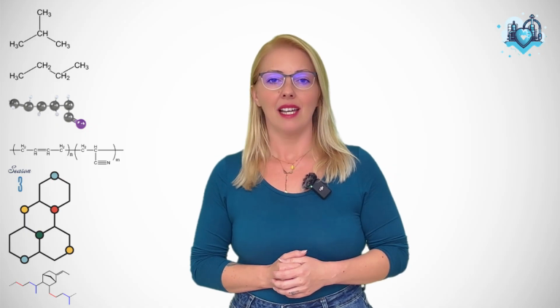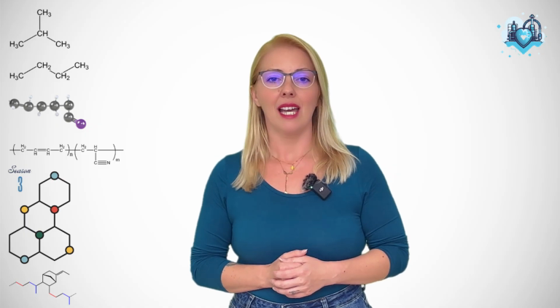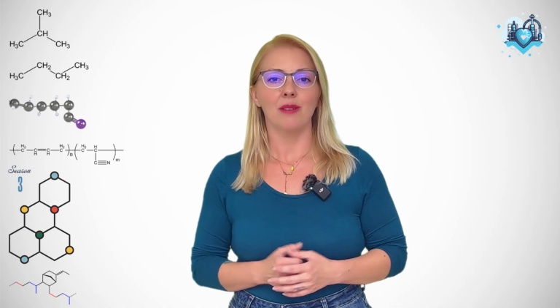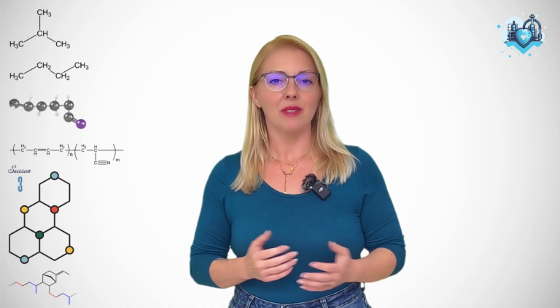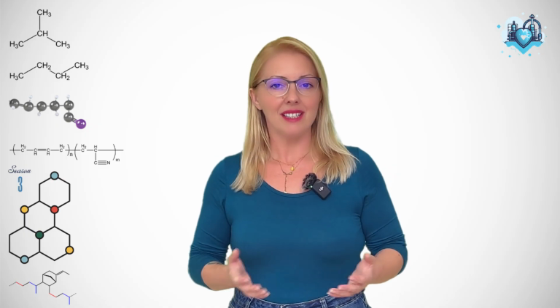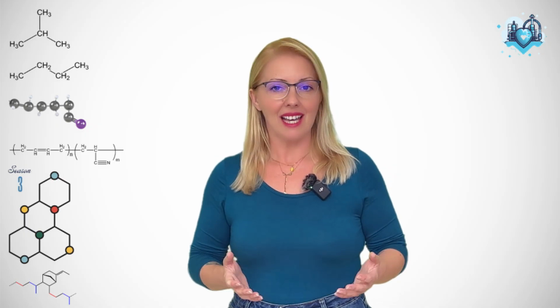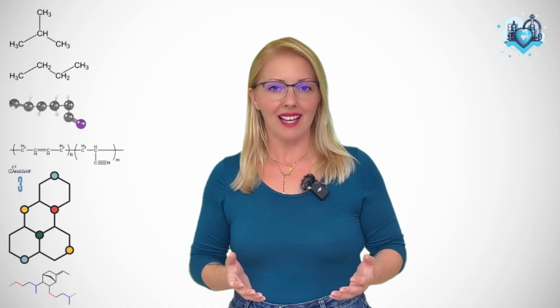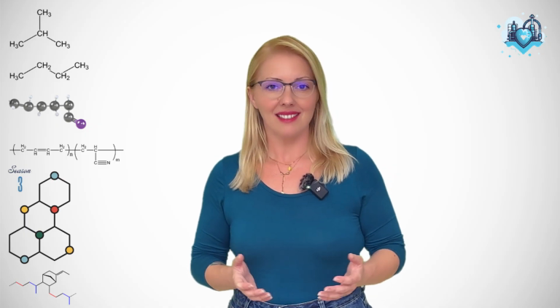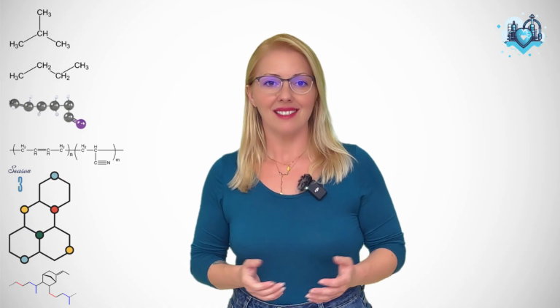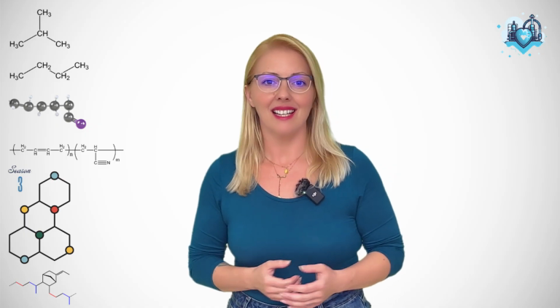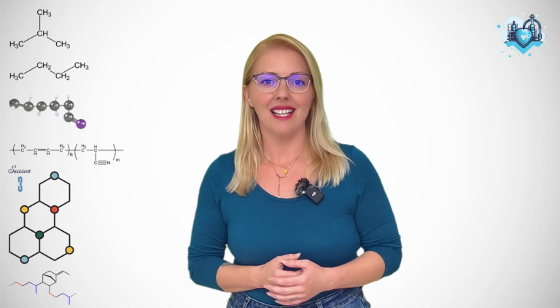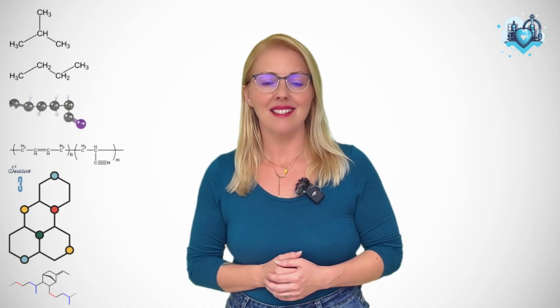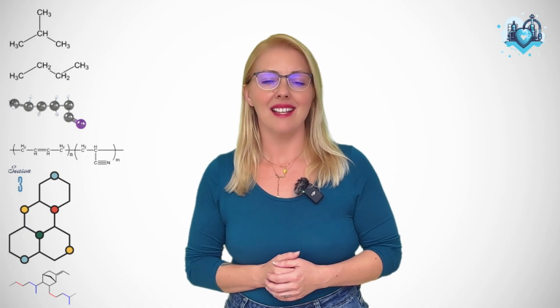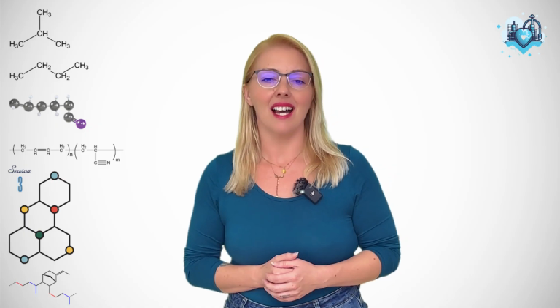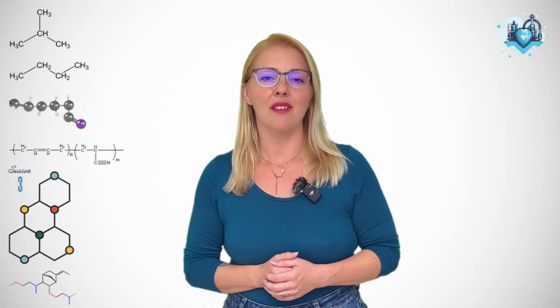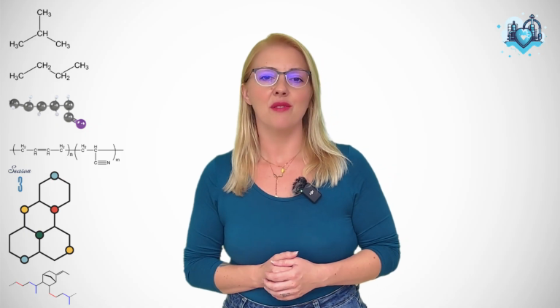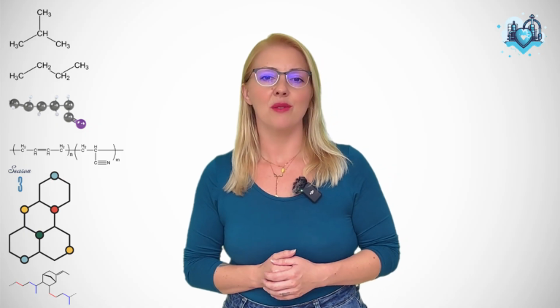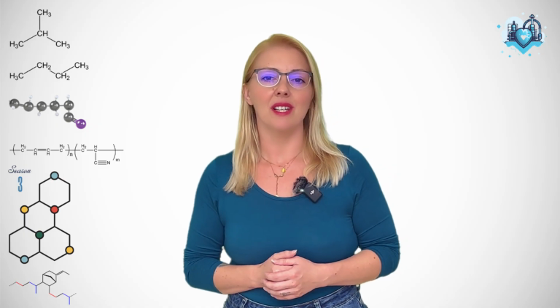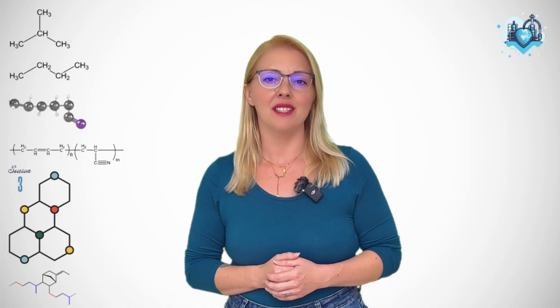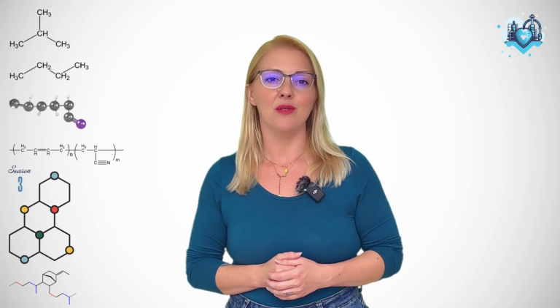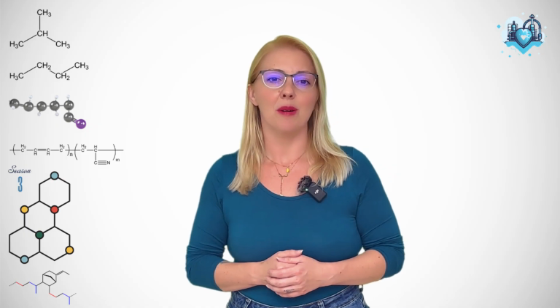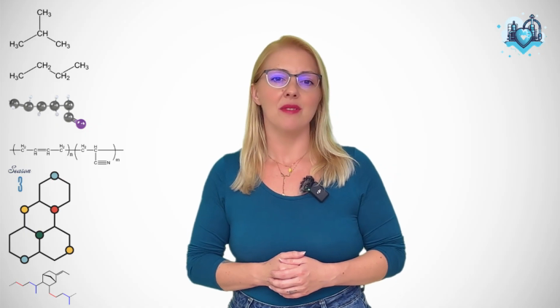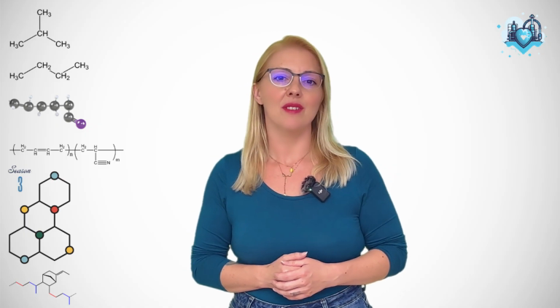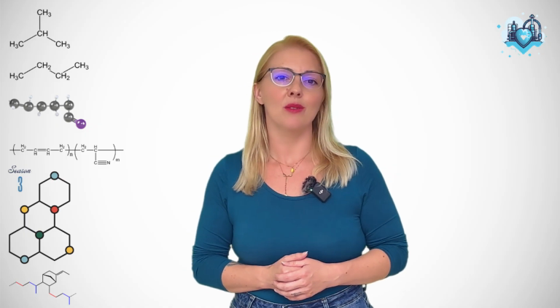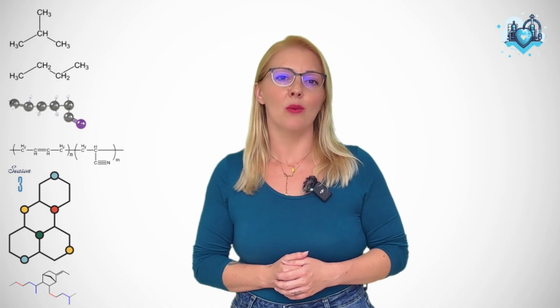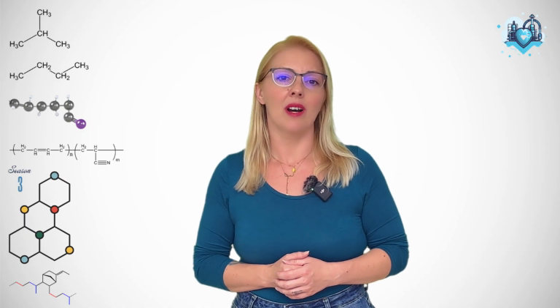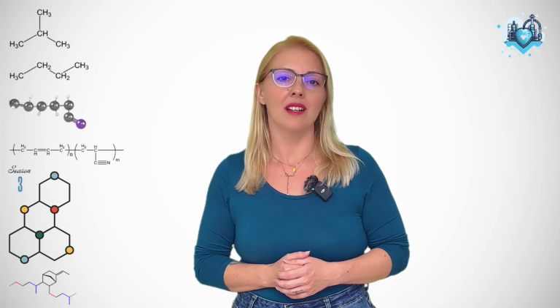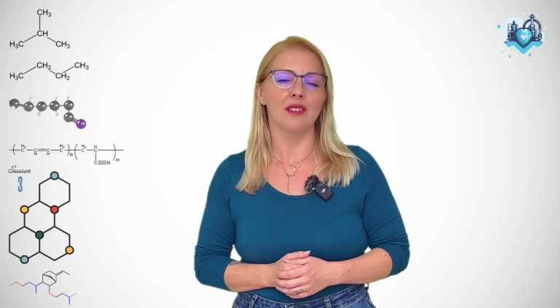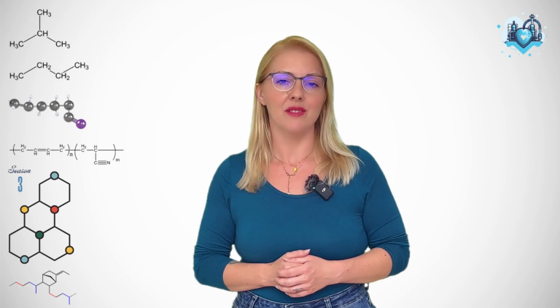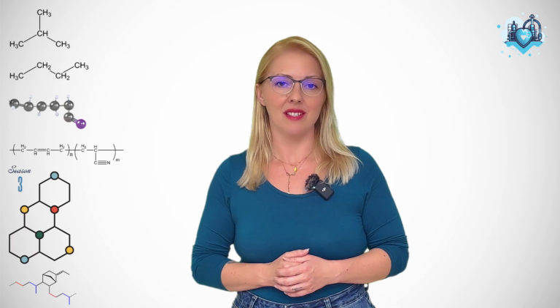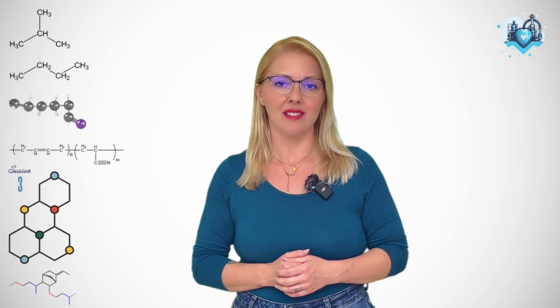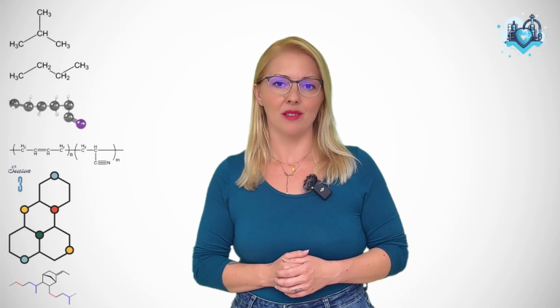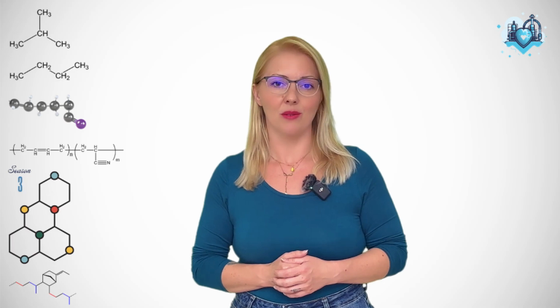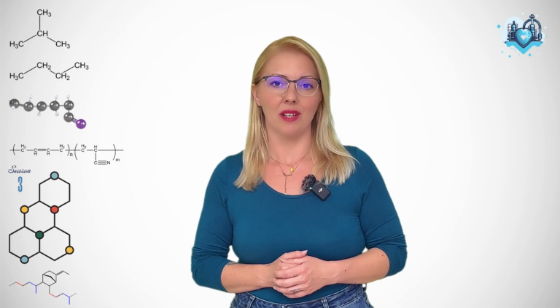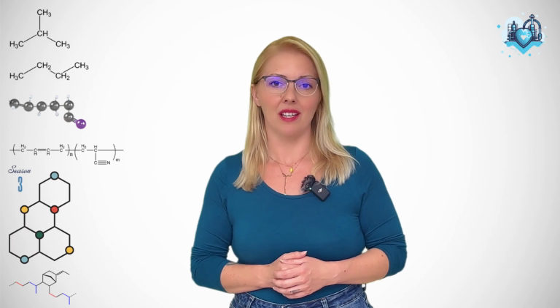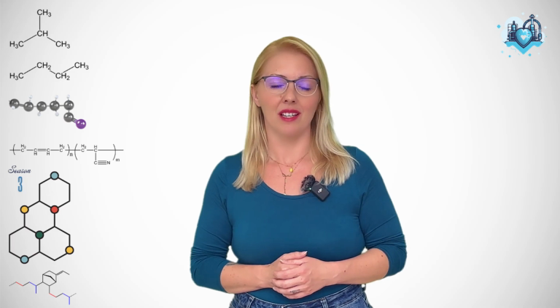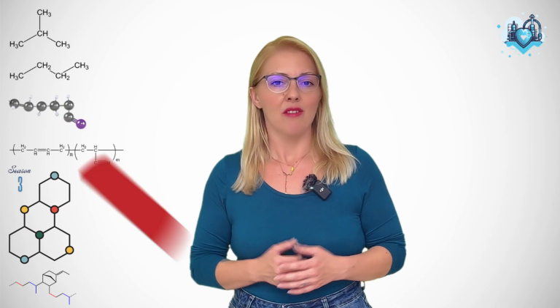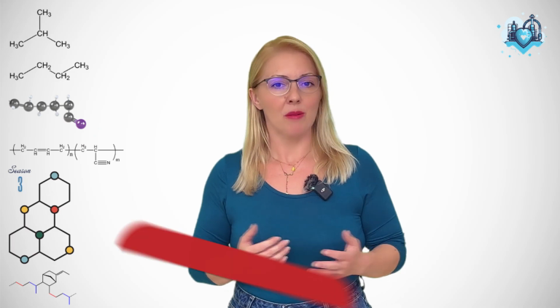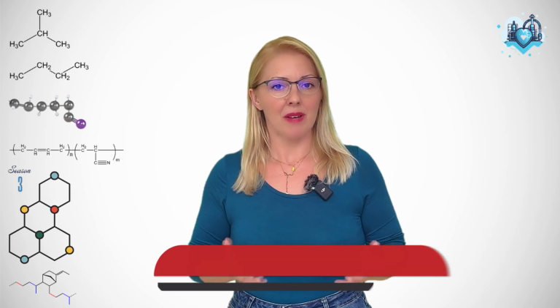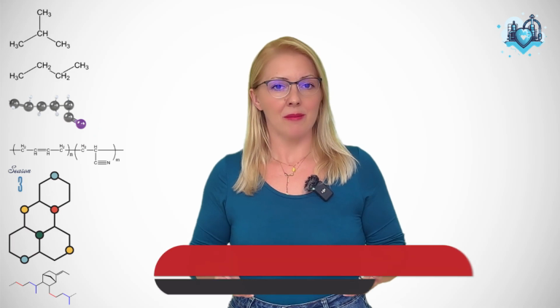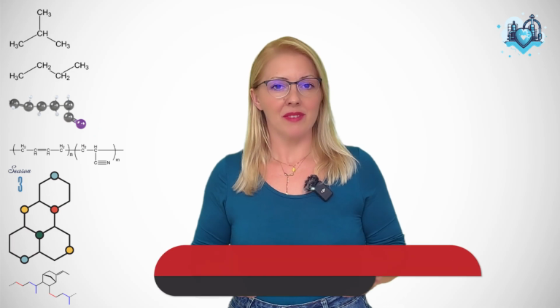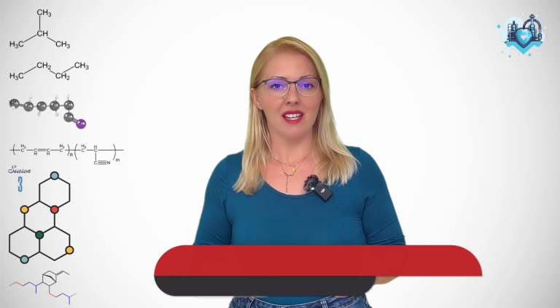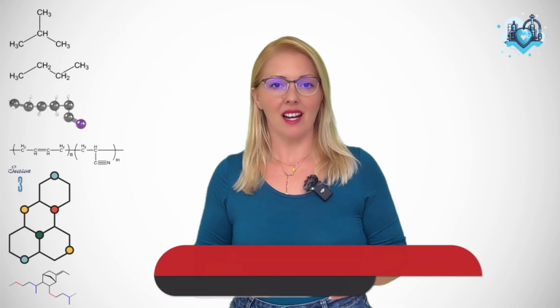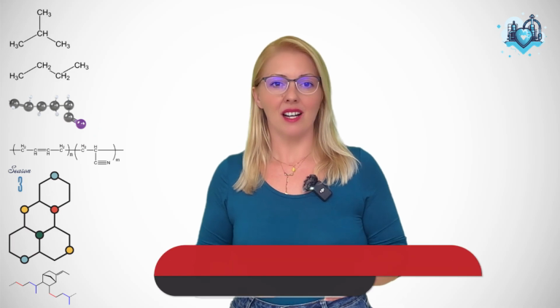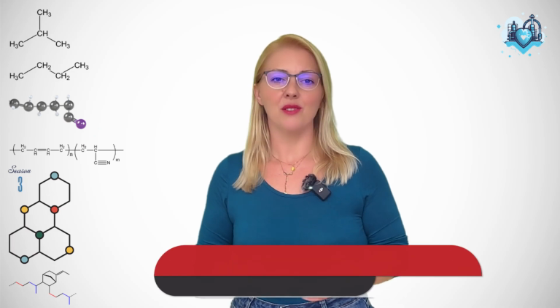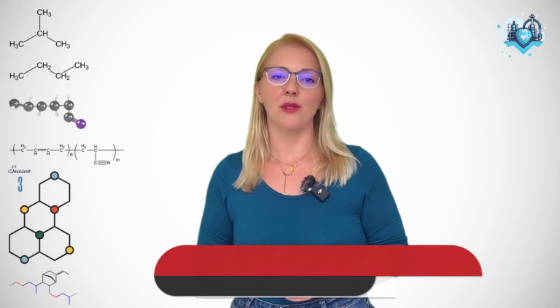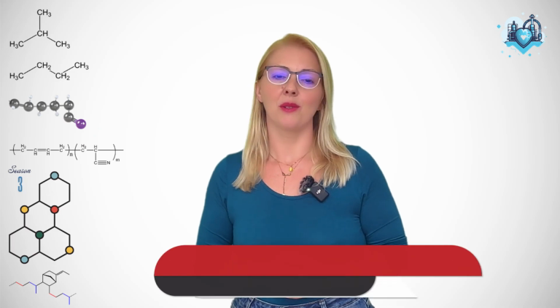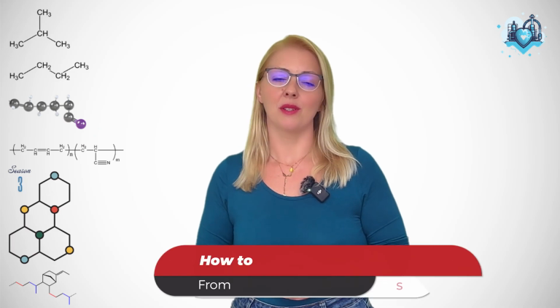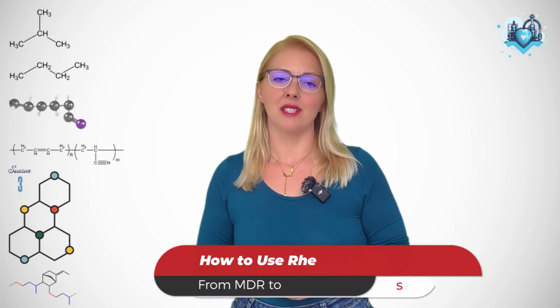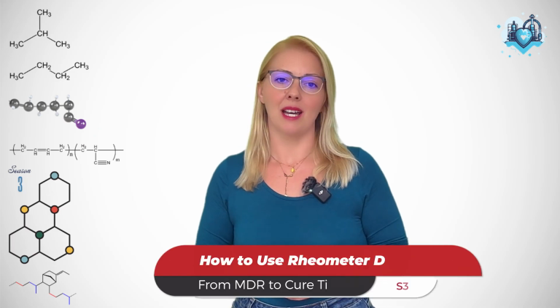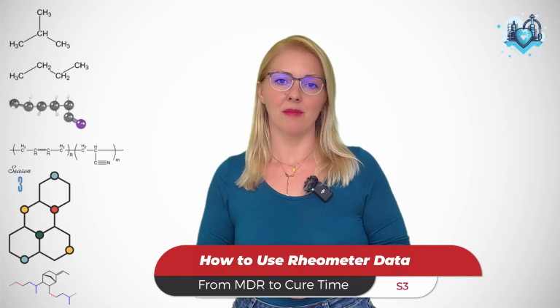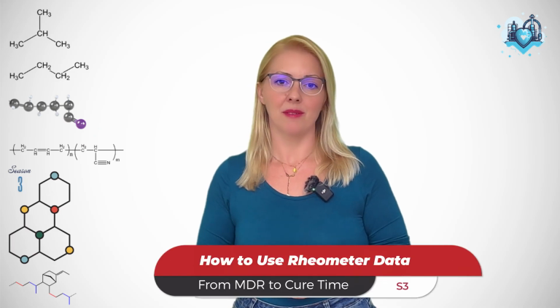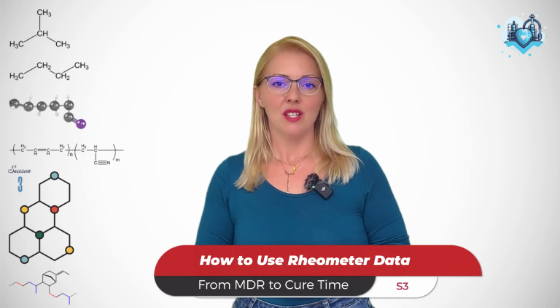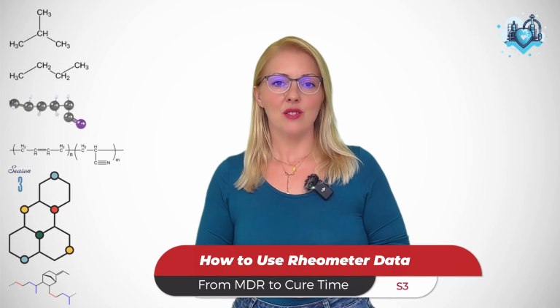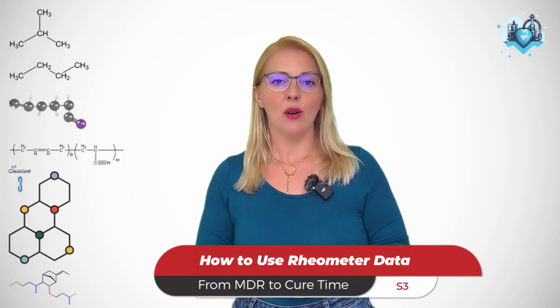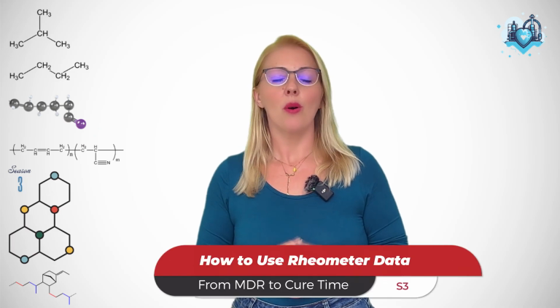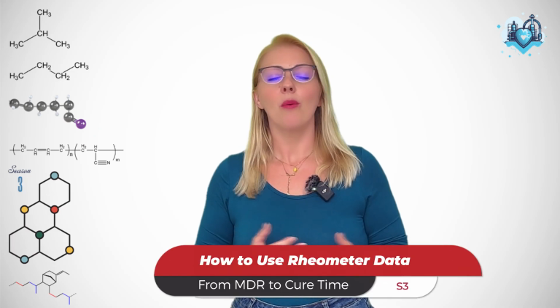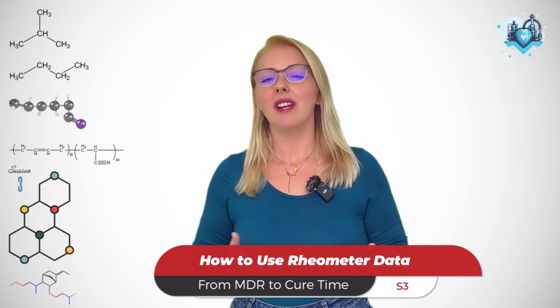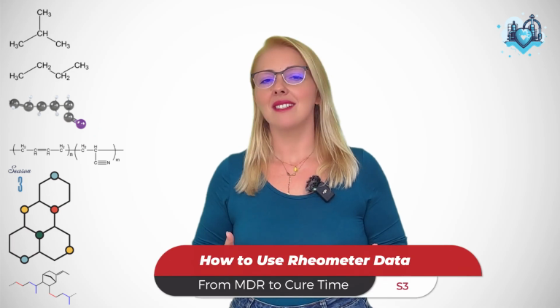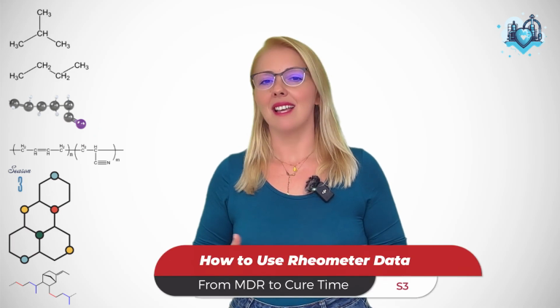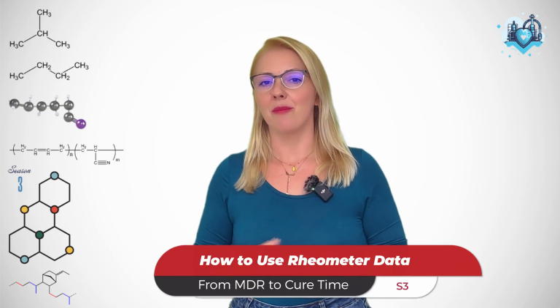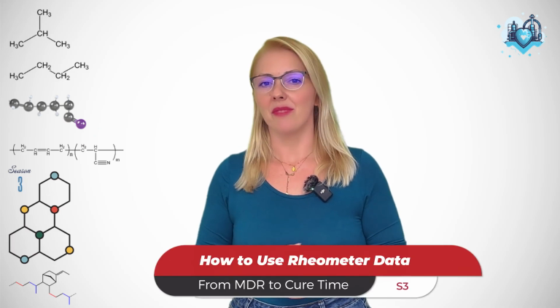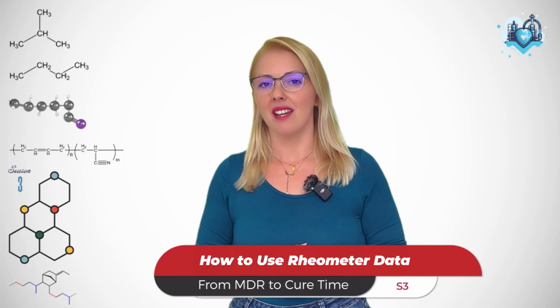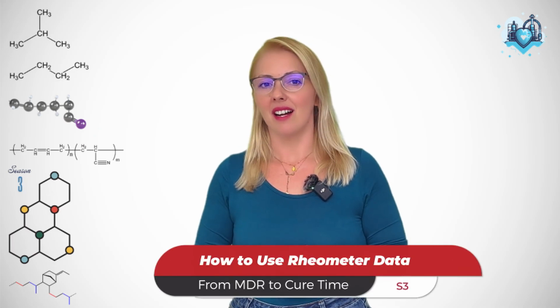And with that, let's dive straight into episode 1 of season 3, from MDR to cure time. So, what is MDR?